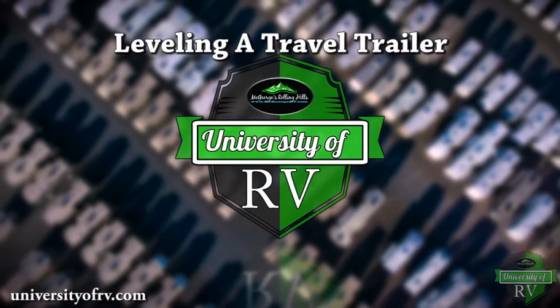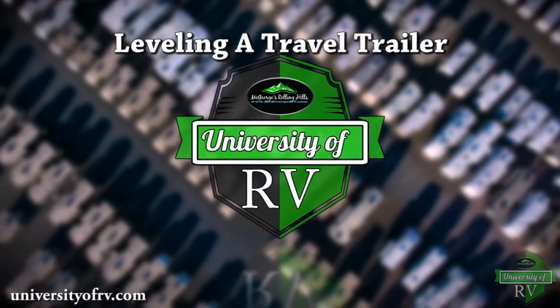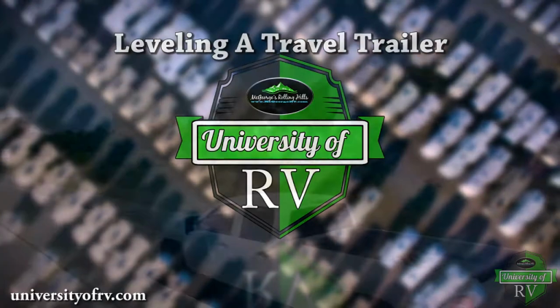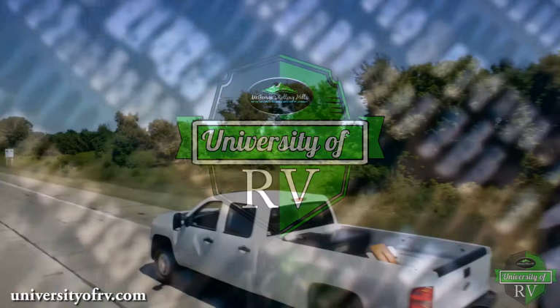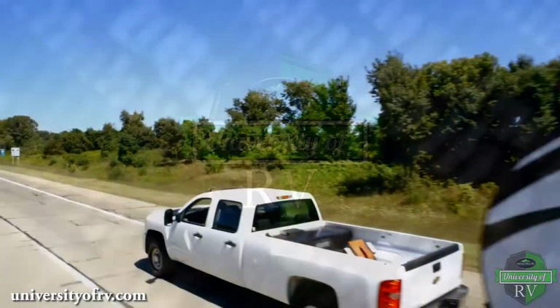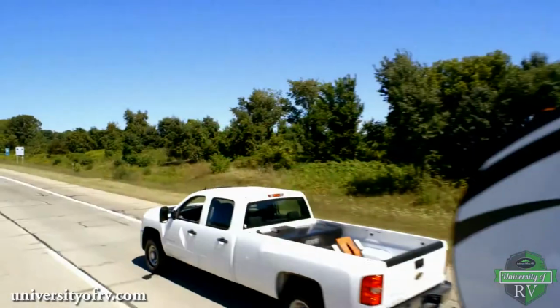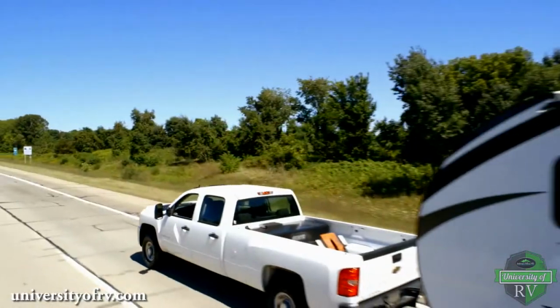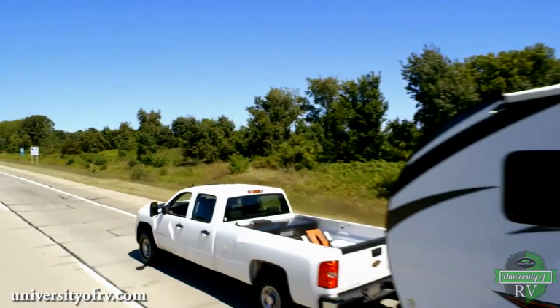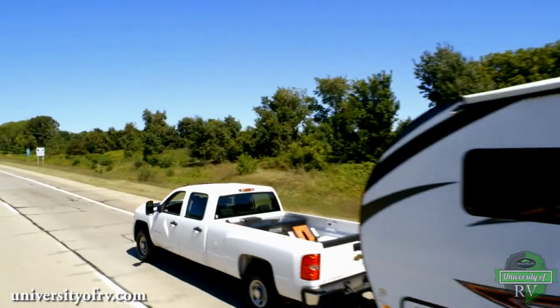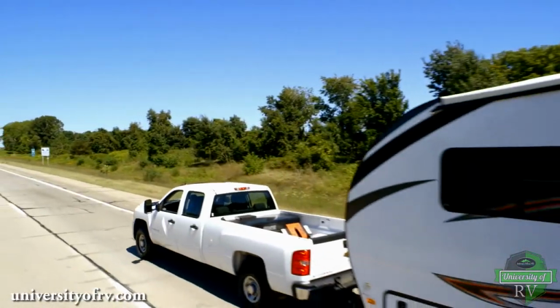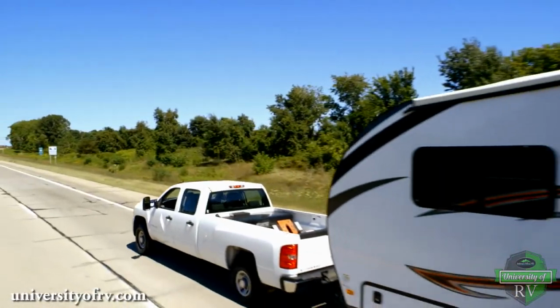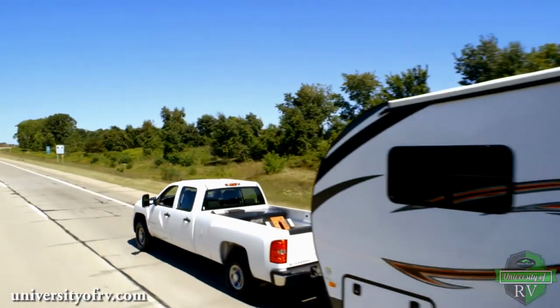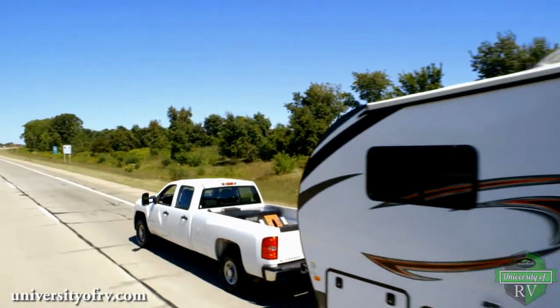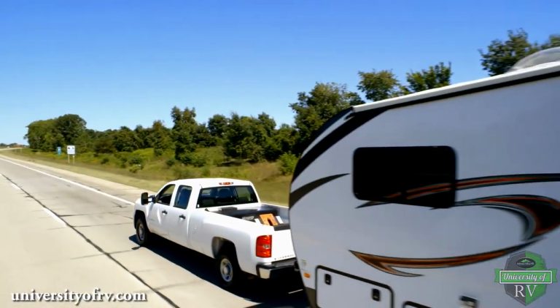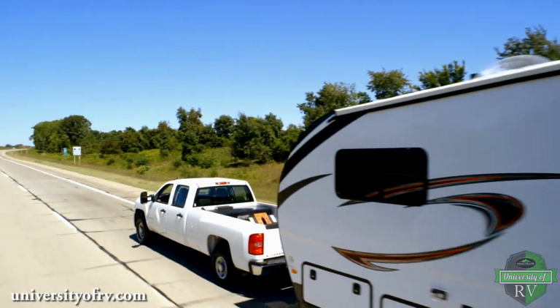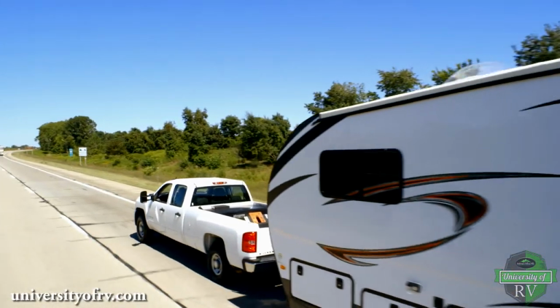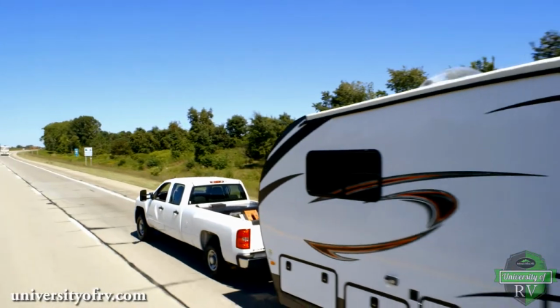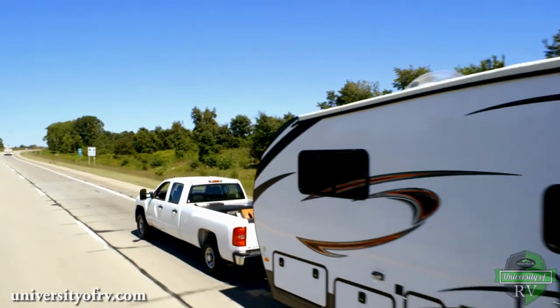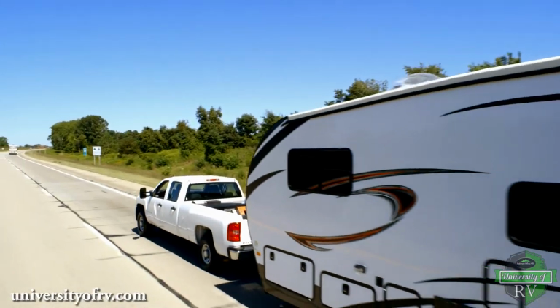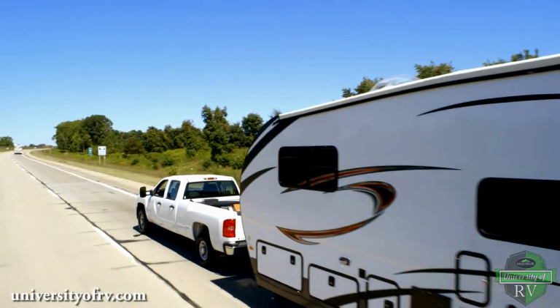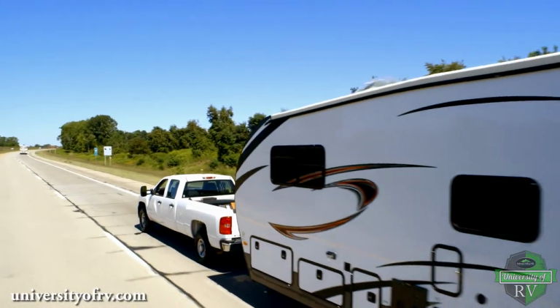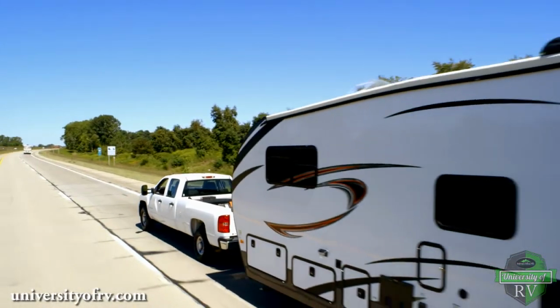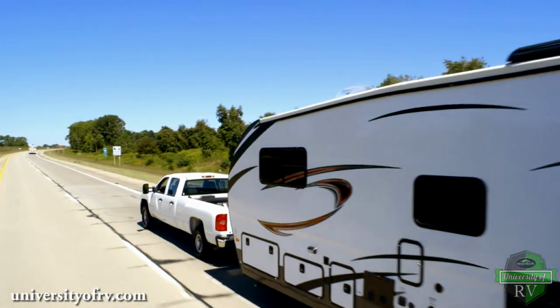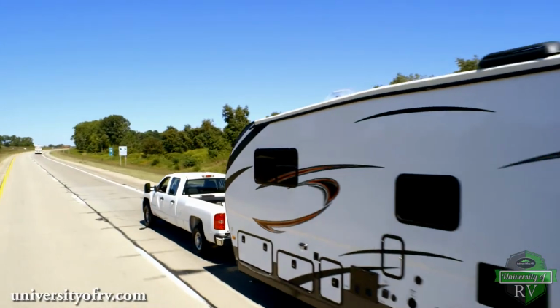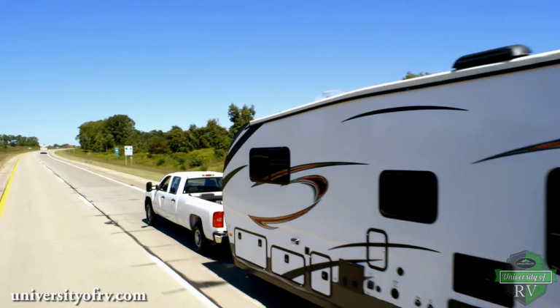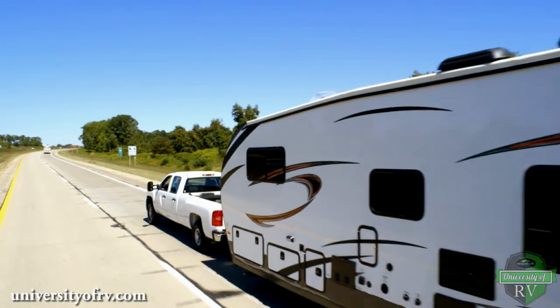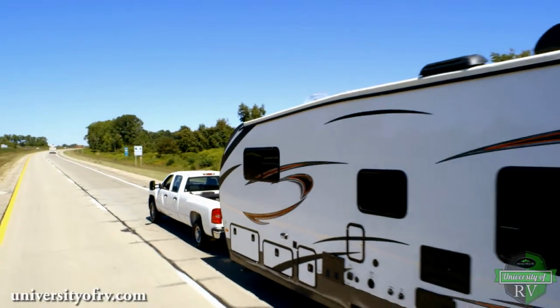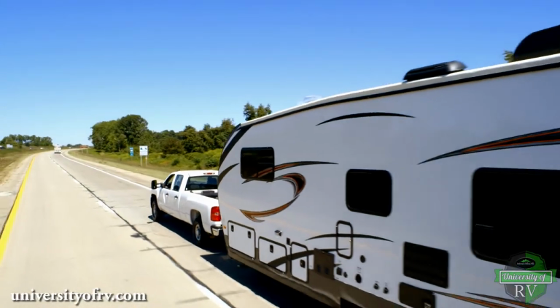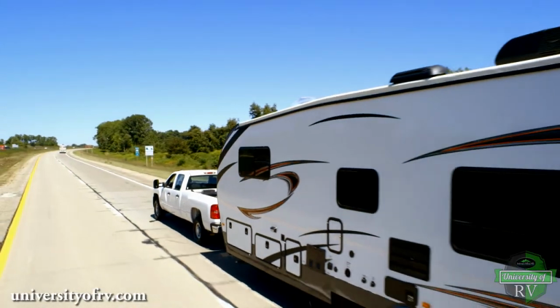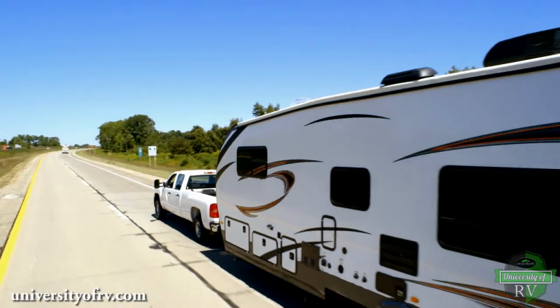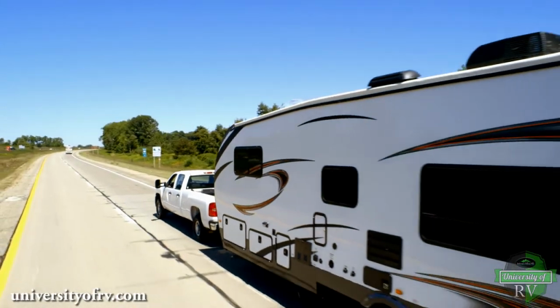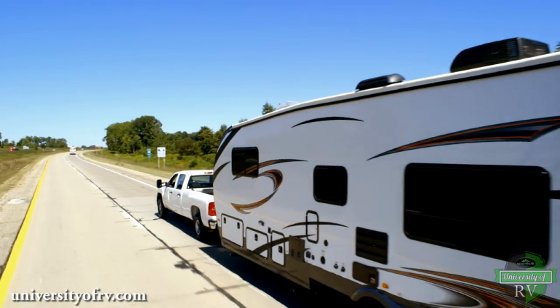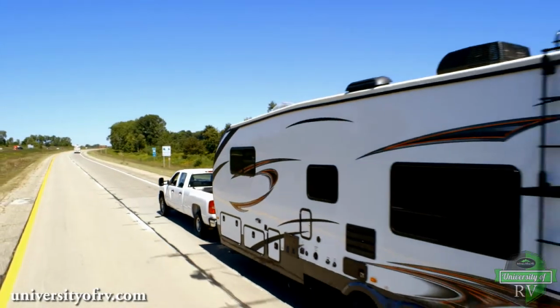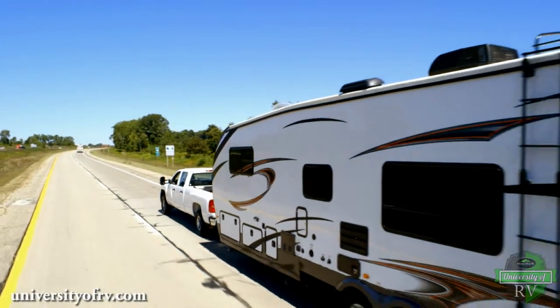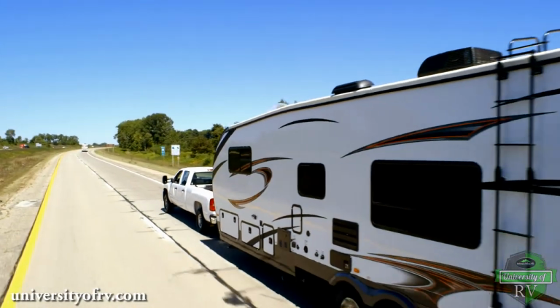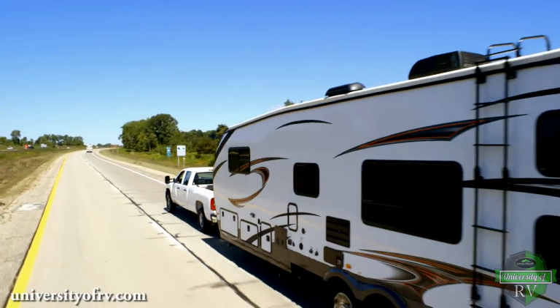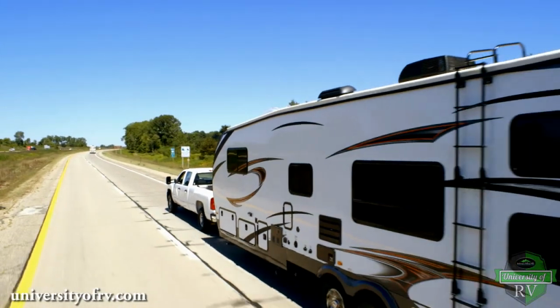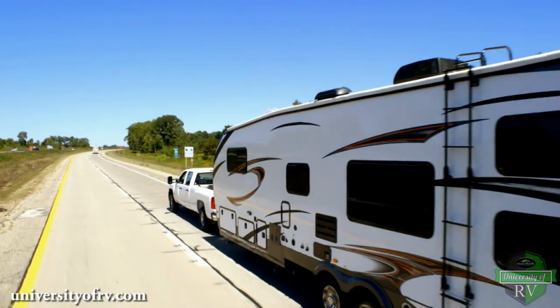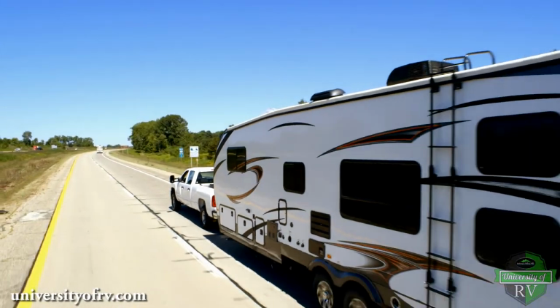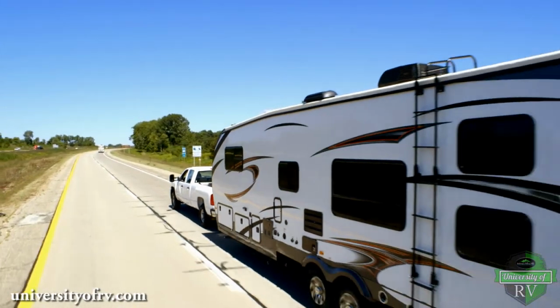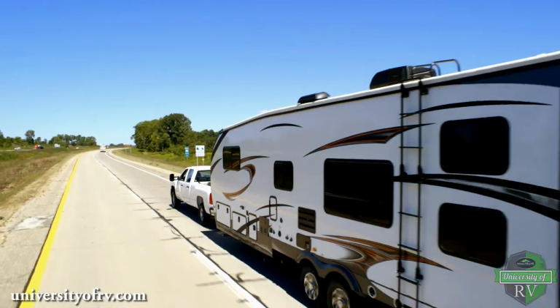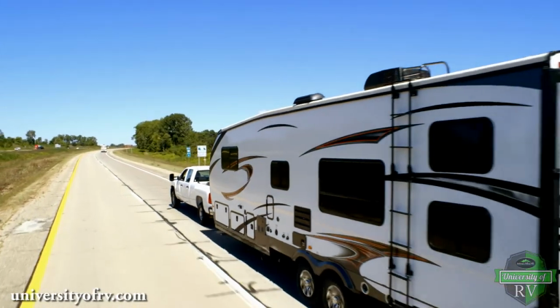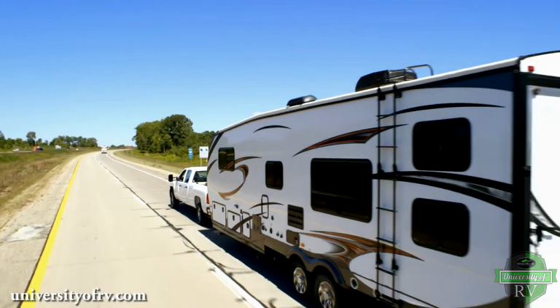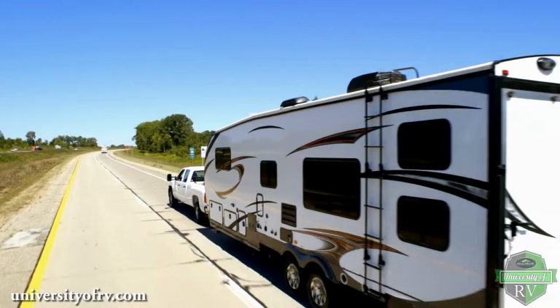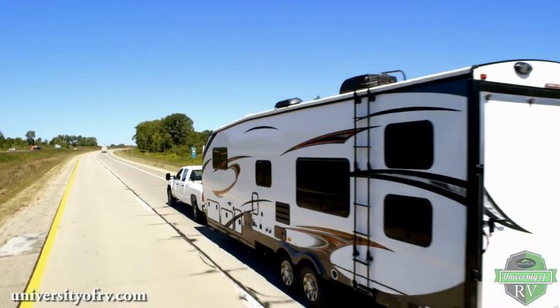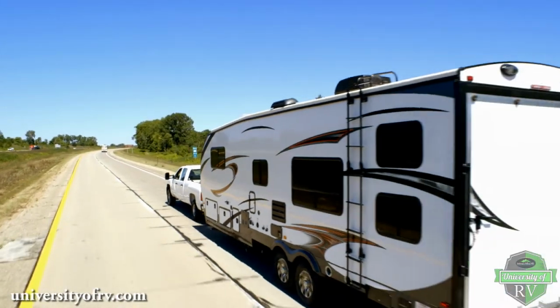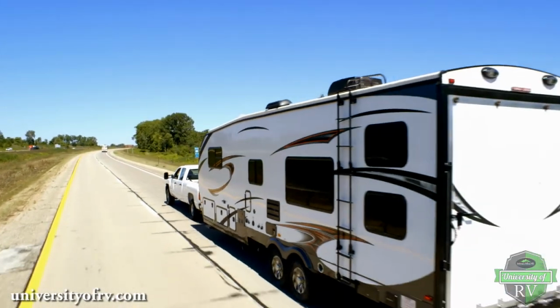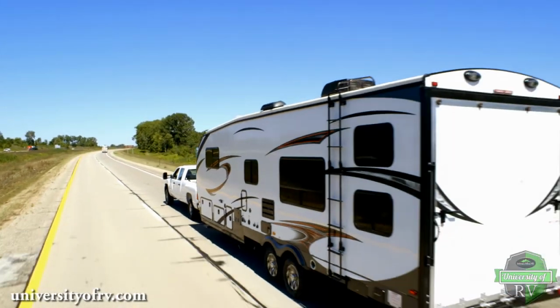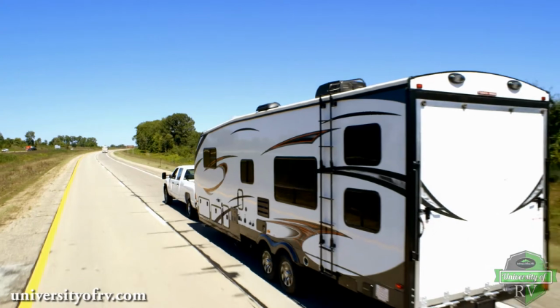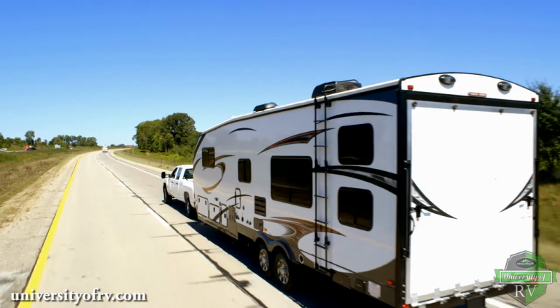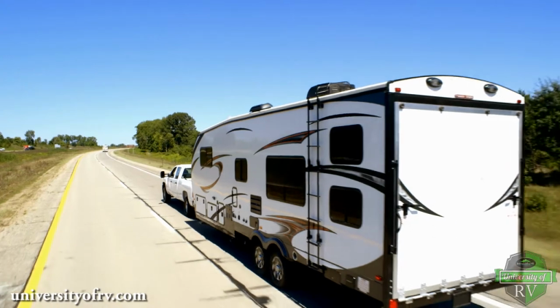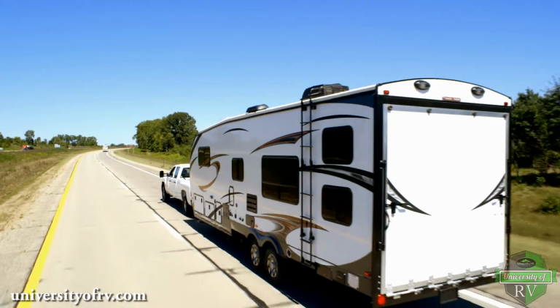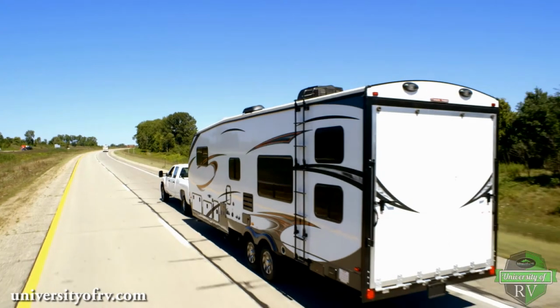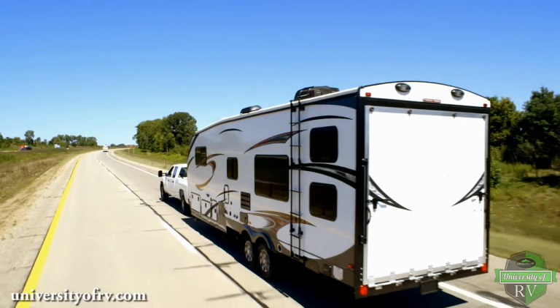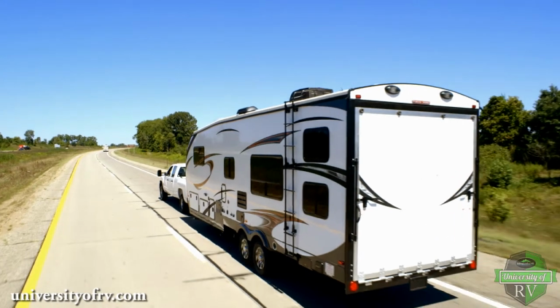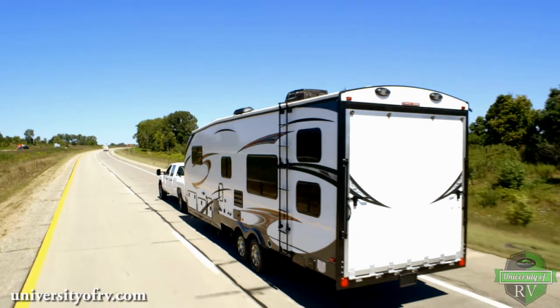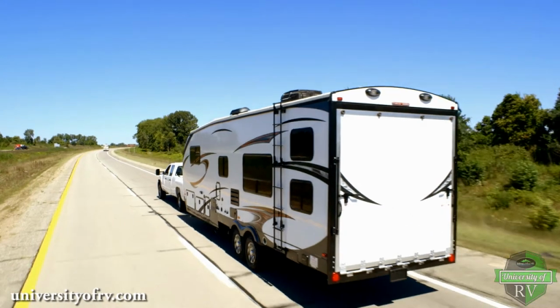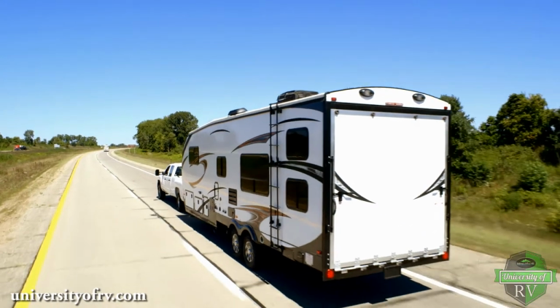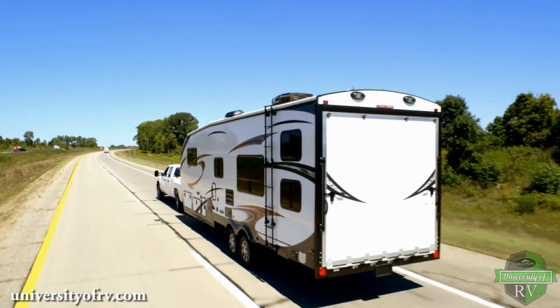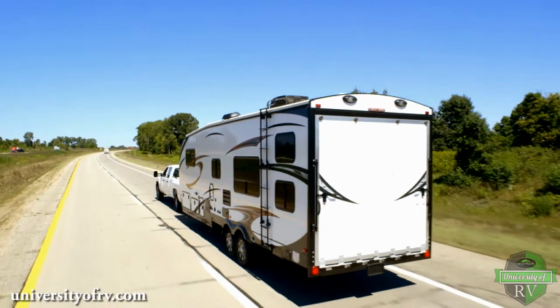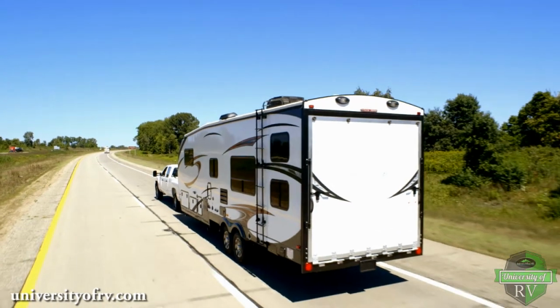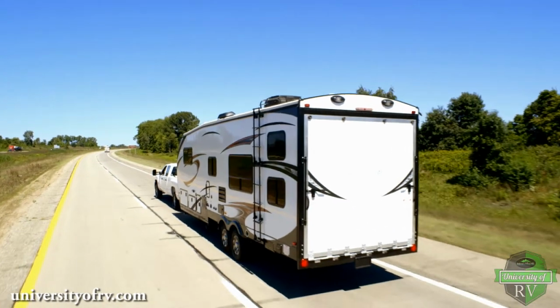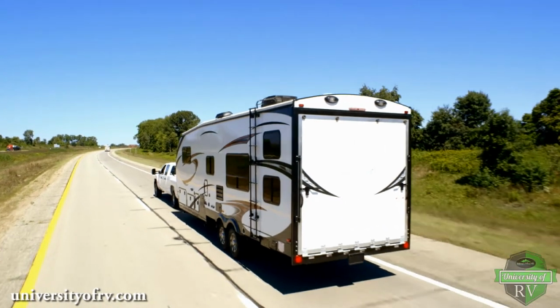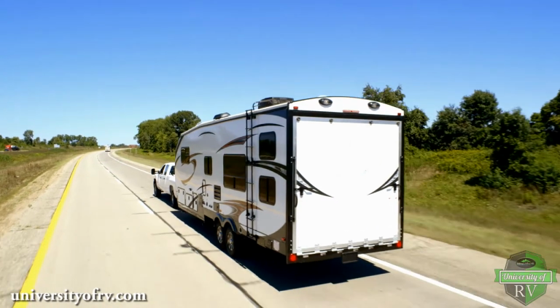One of the first things you need to do when you get to your campsite is level your RV. This video will show you how to level a travel trailer.